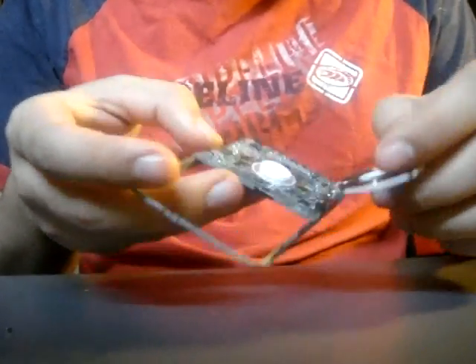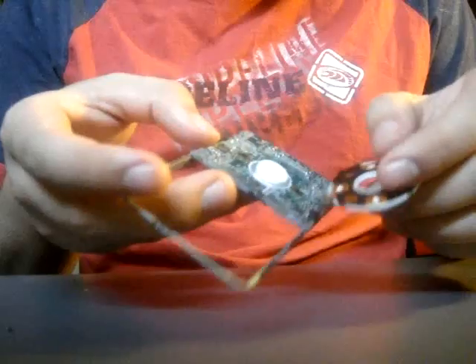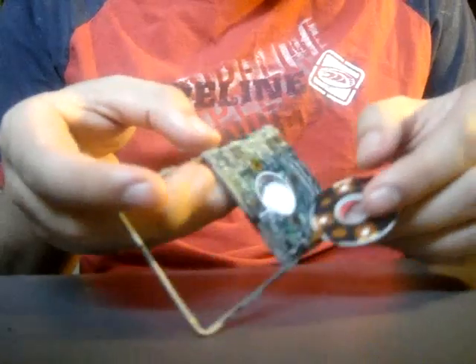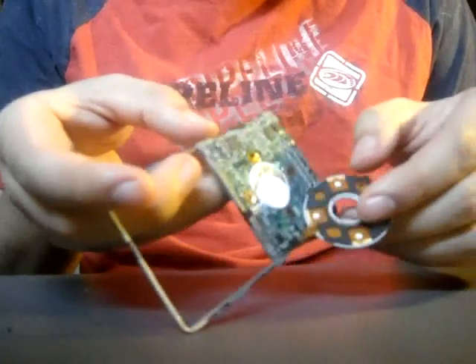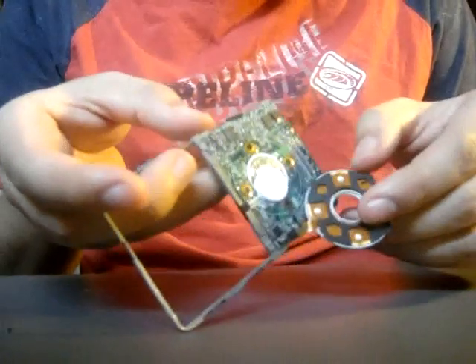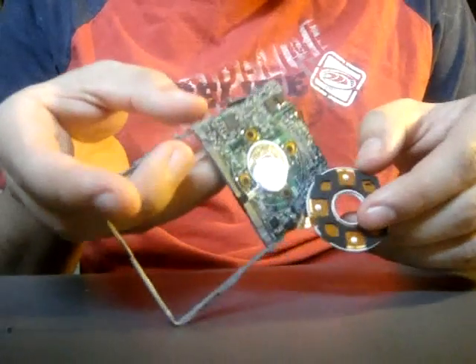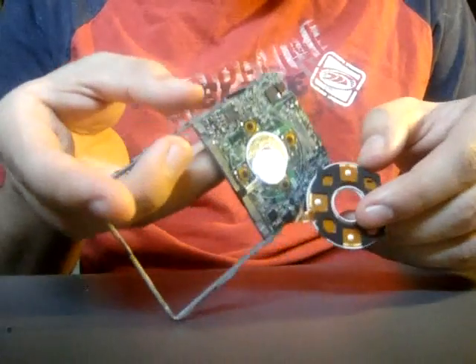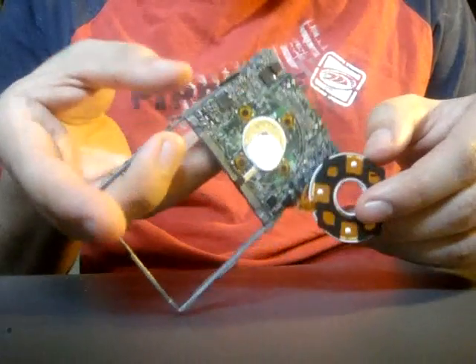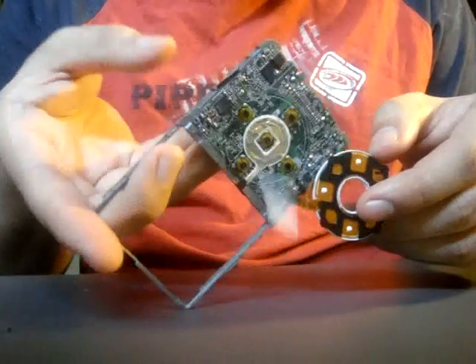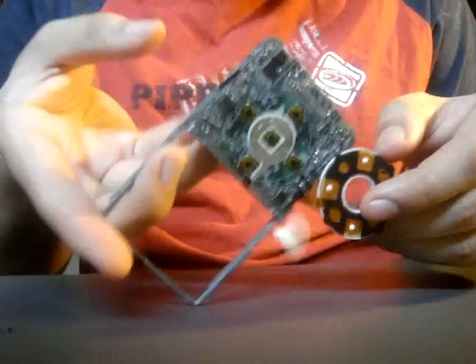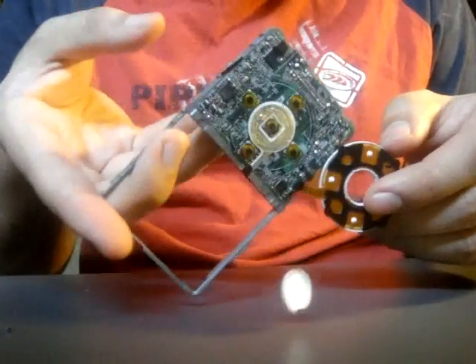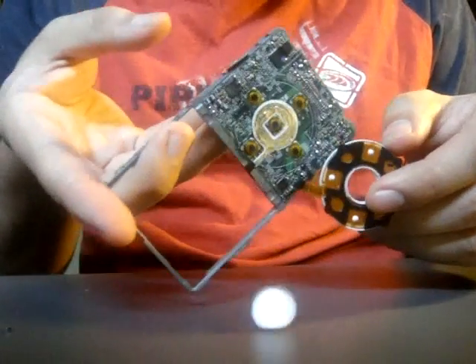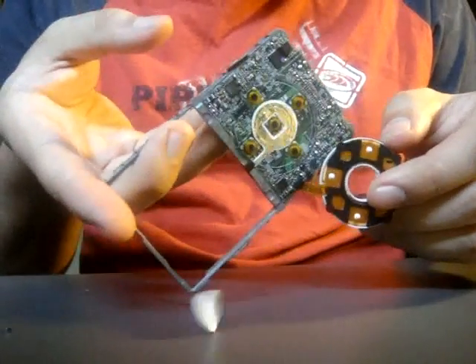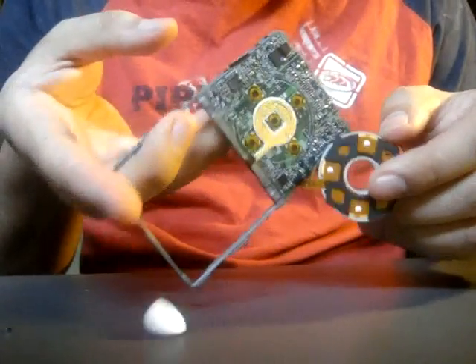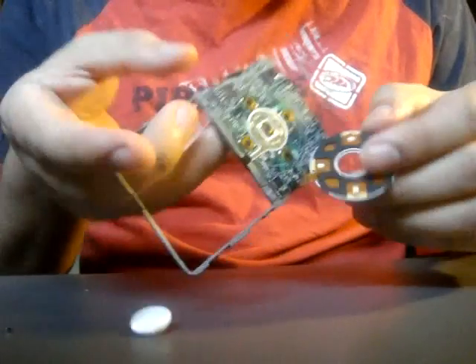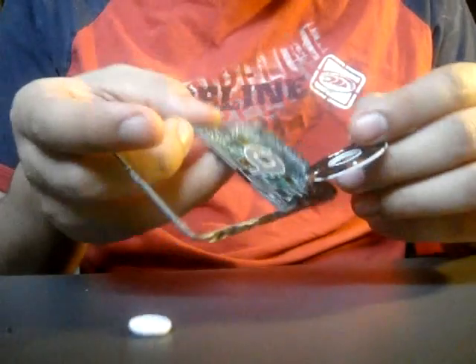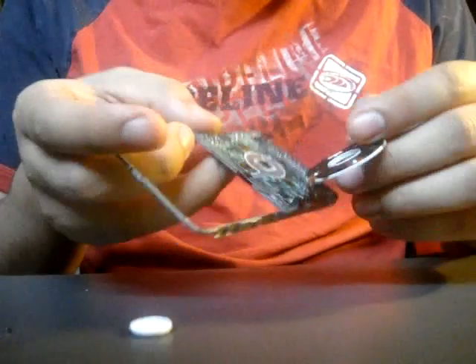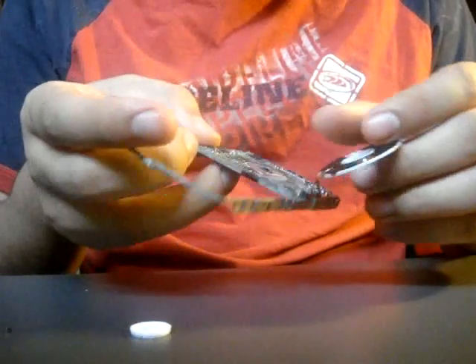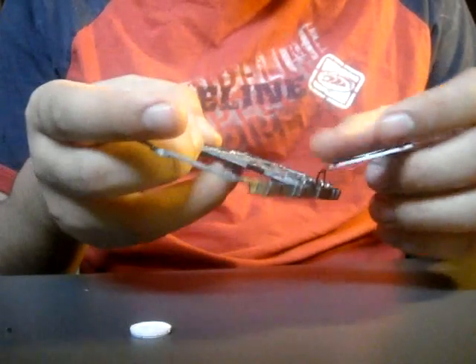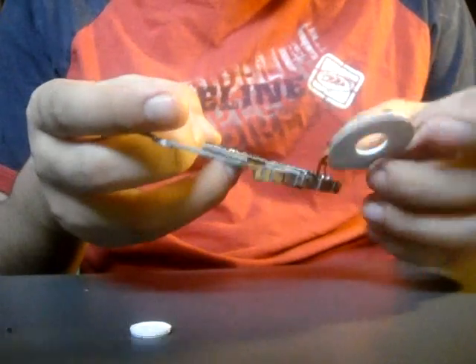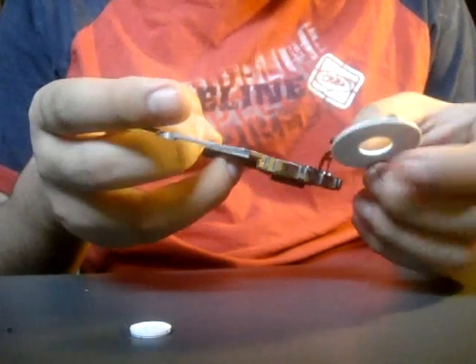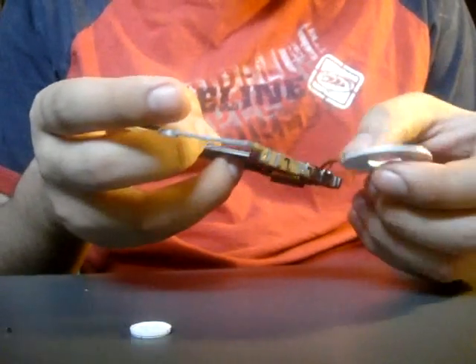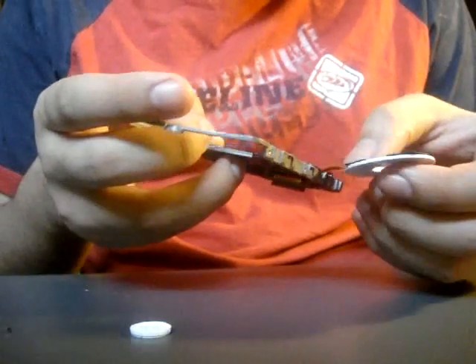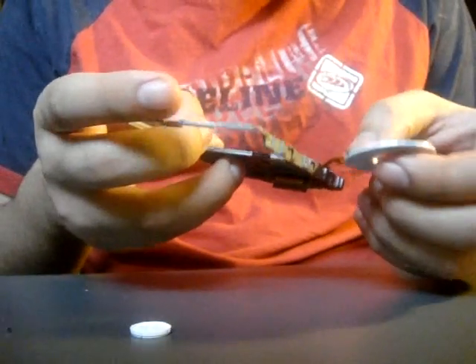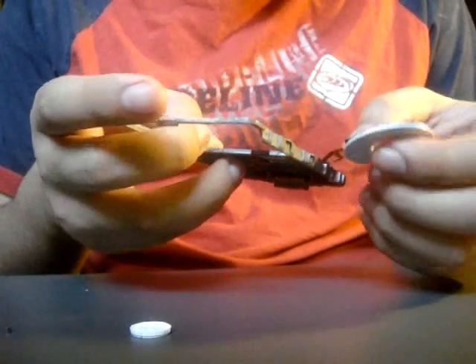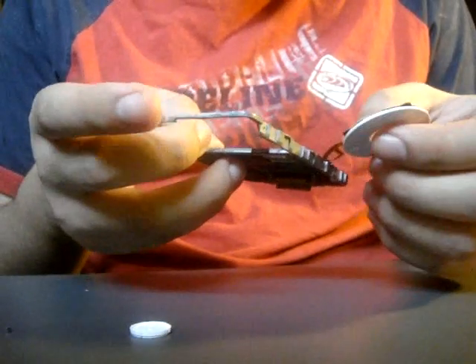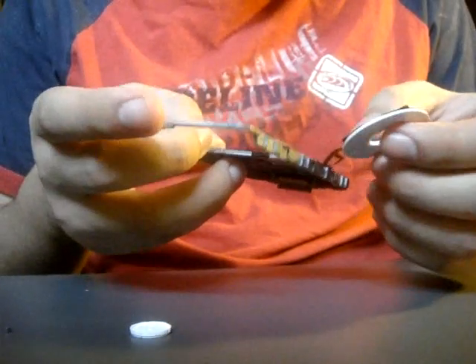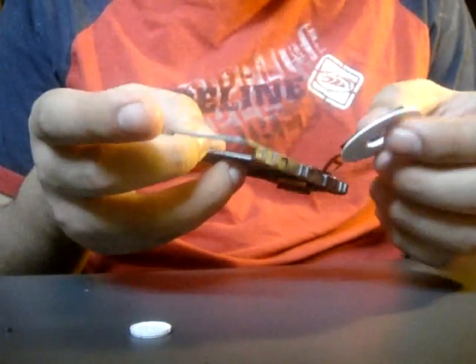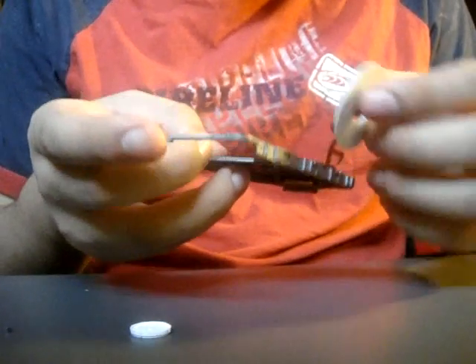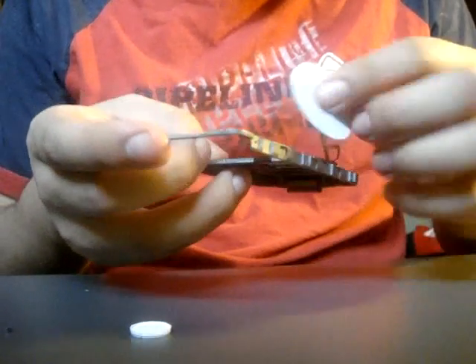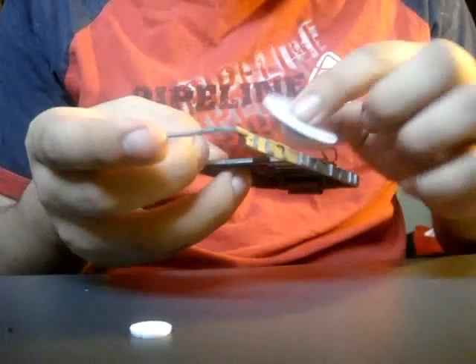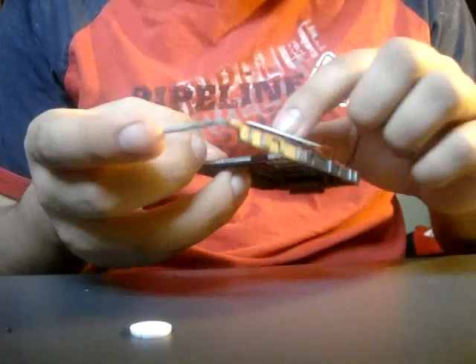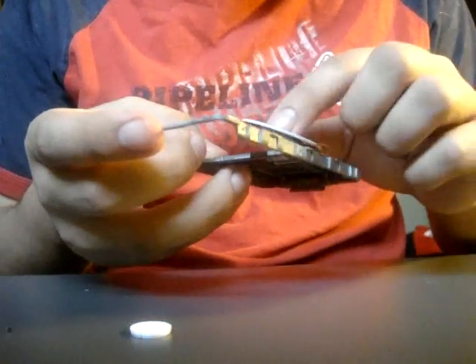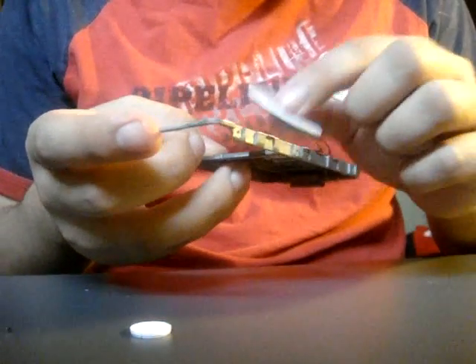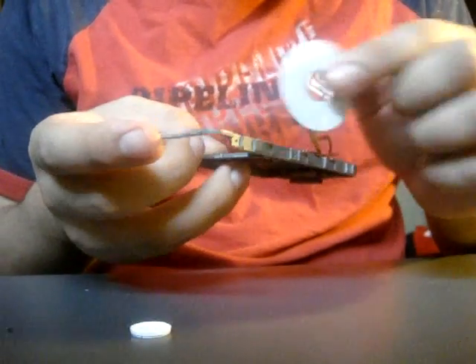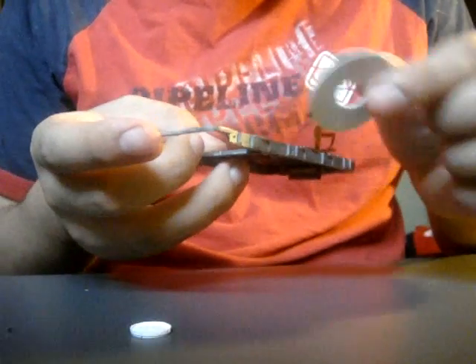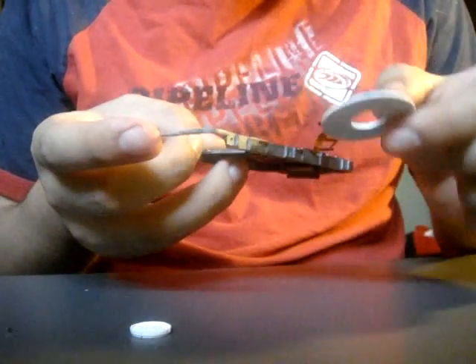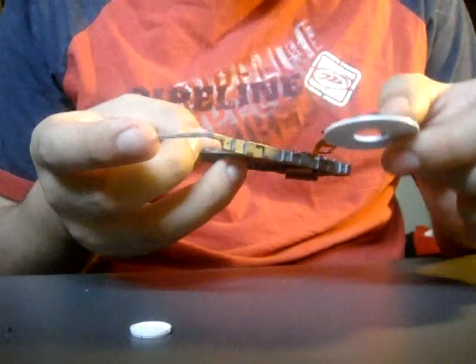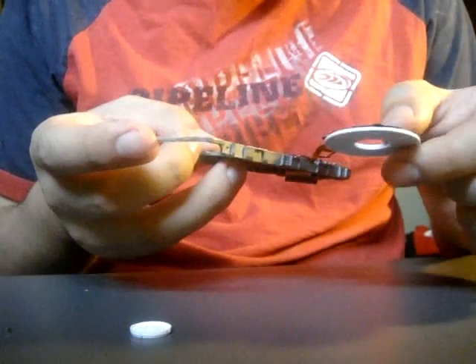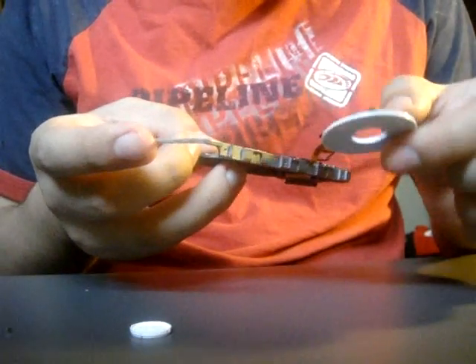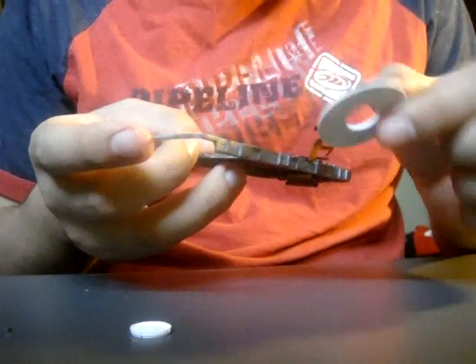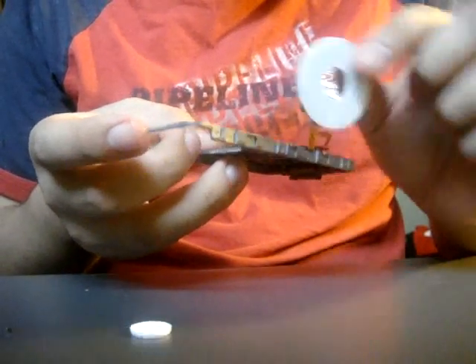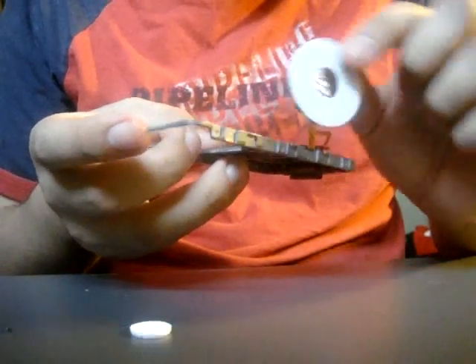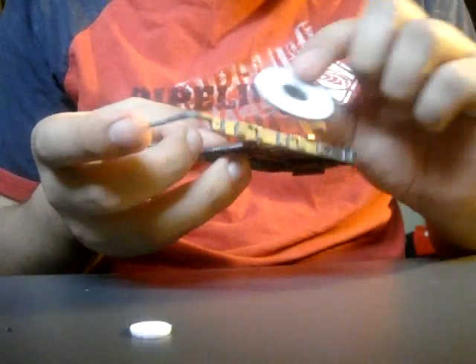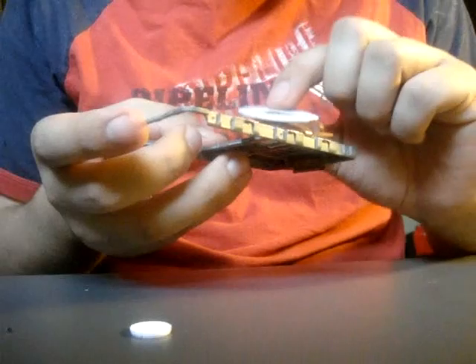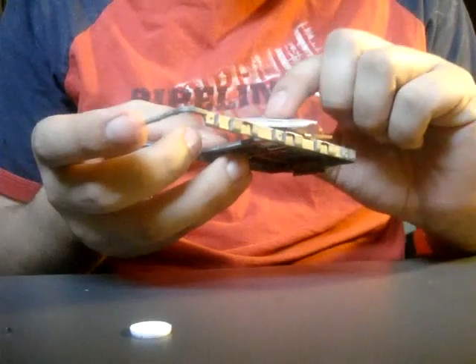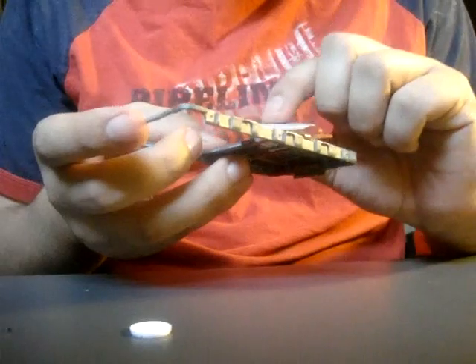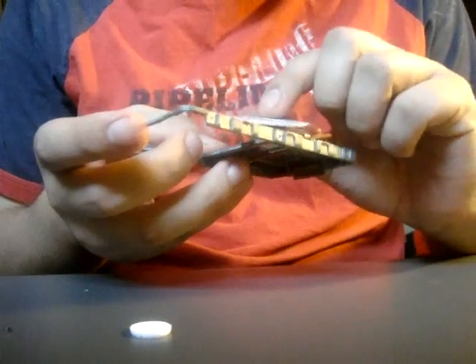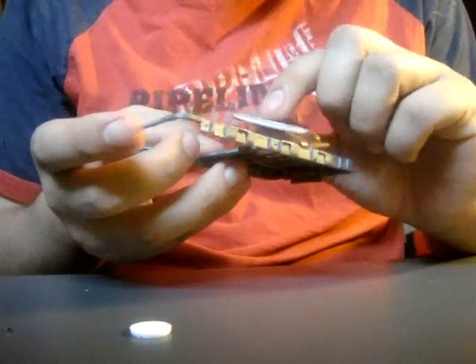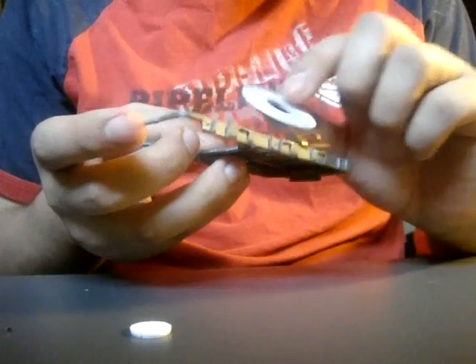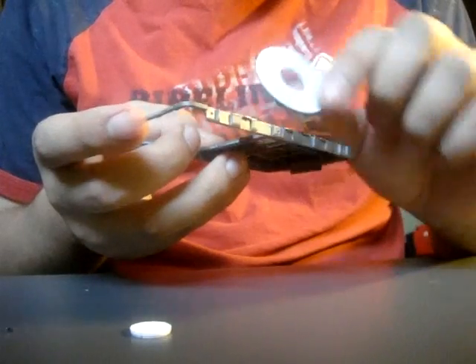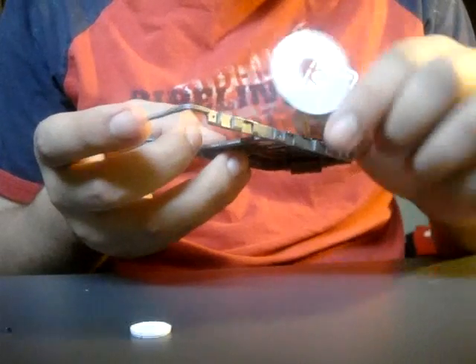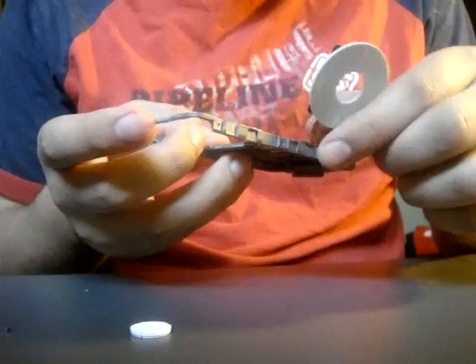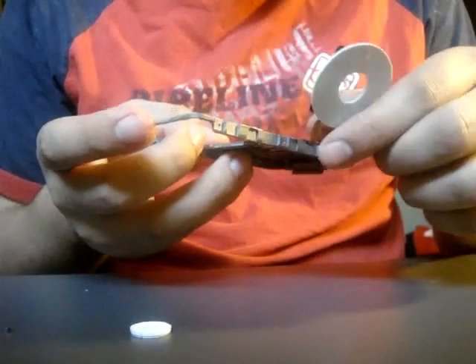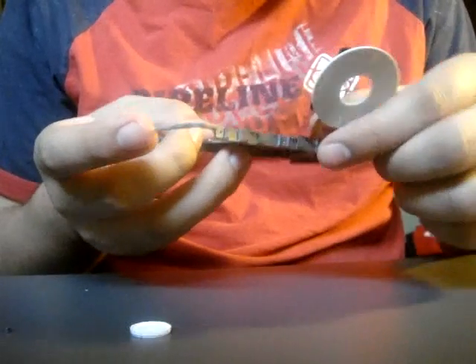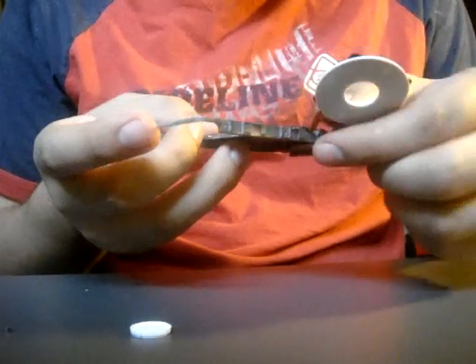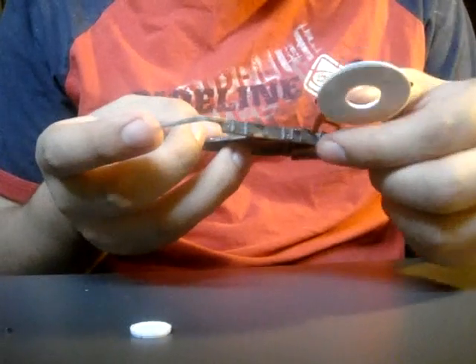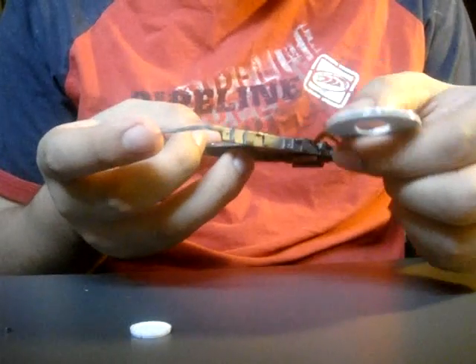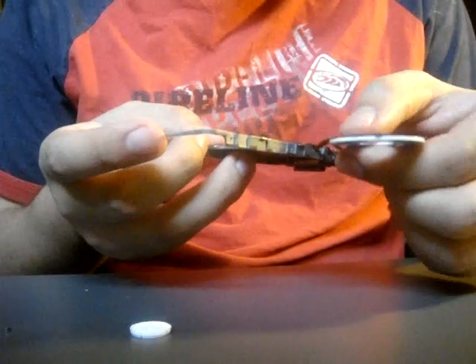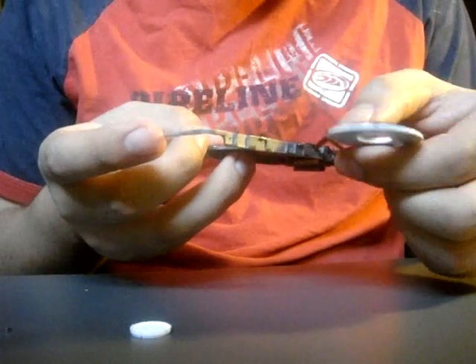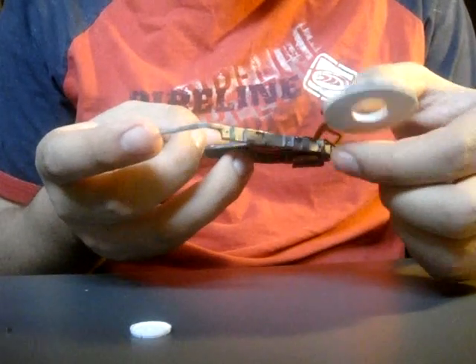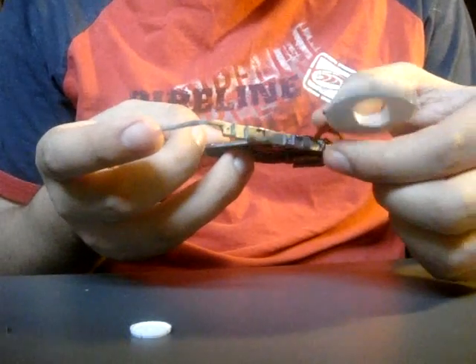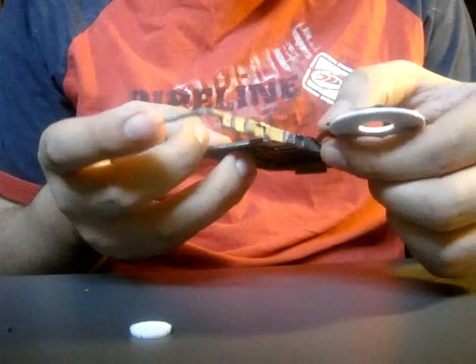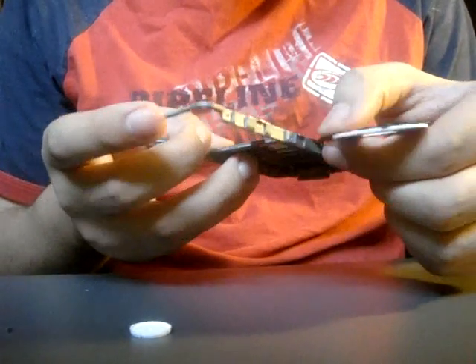There goes the button. Okay. There's the click wheel. It's a ribbon cable, so be careful.